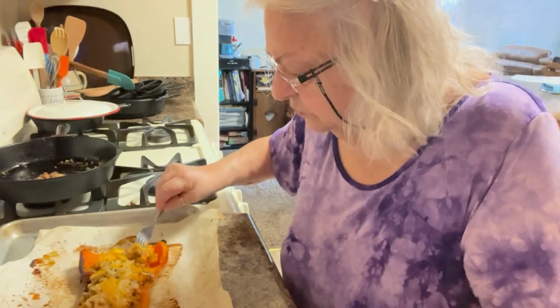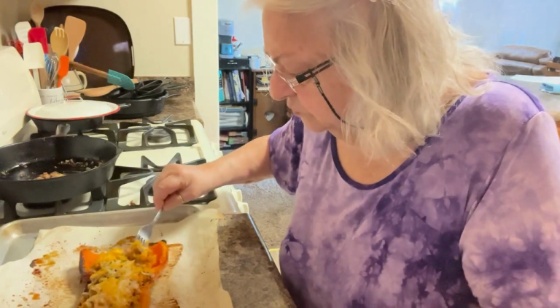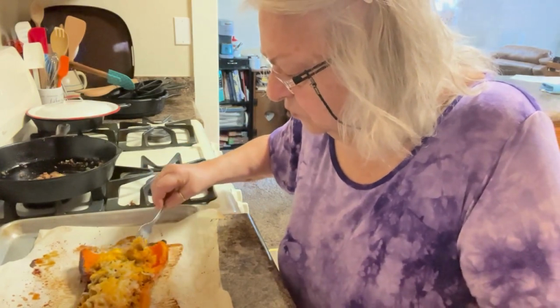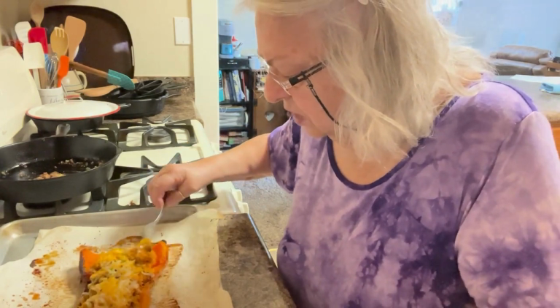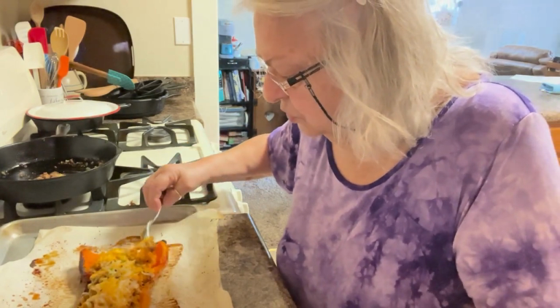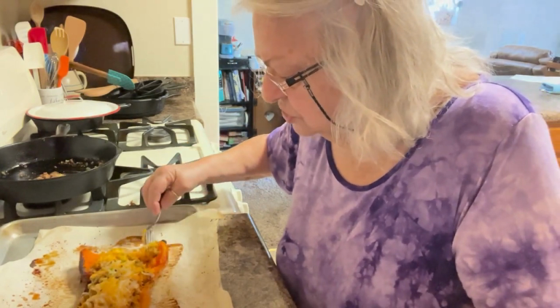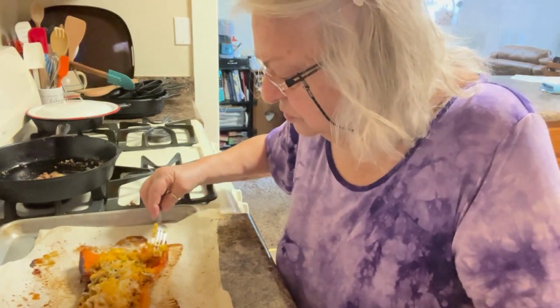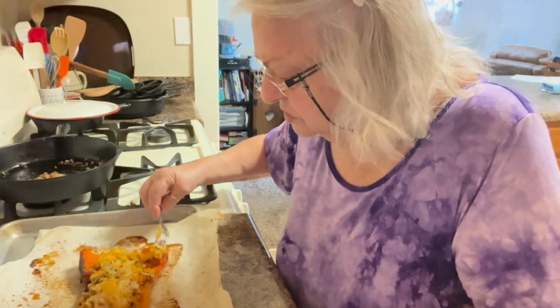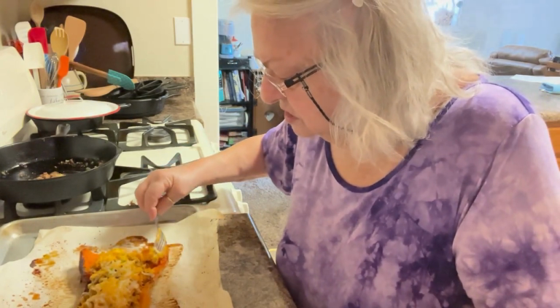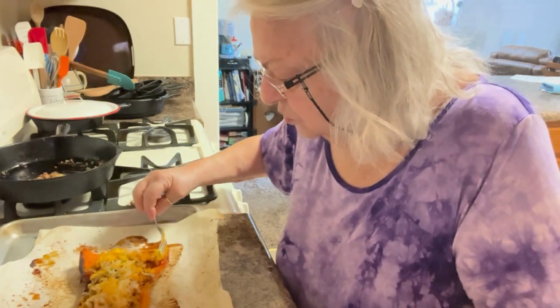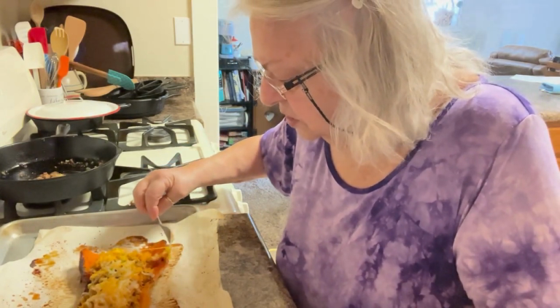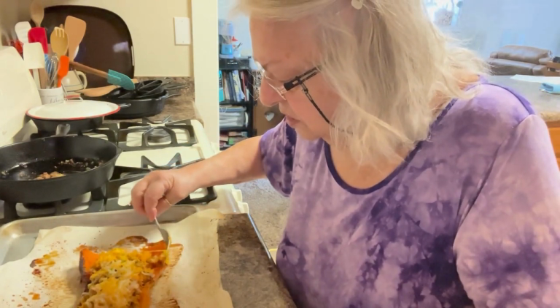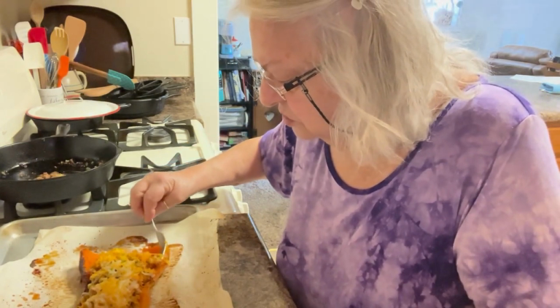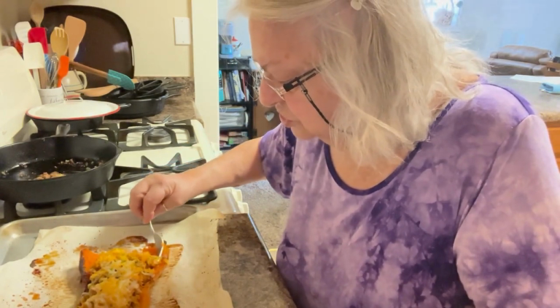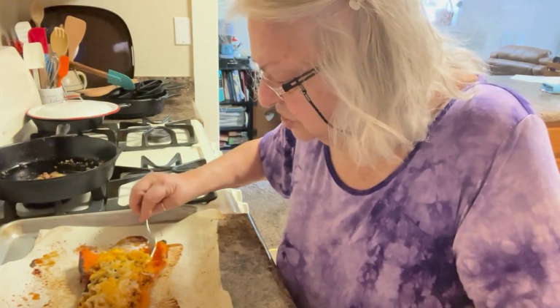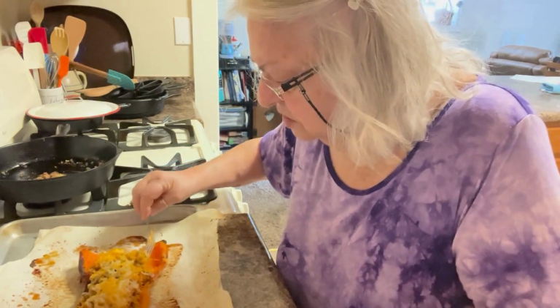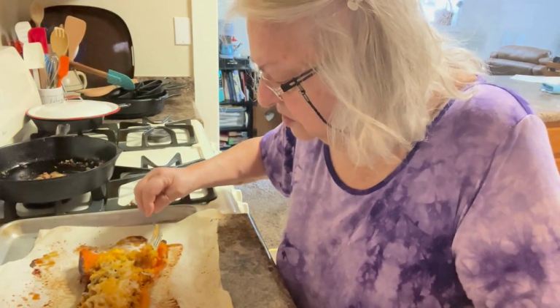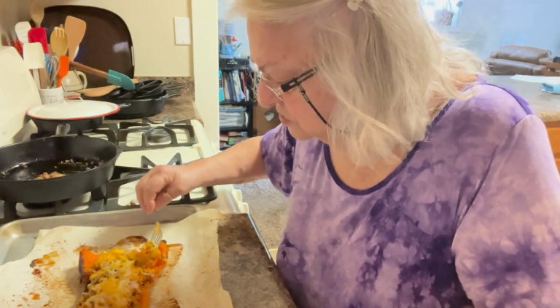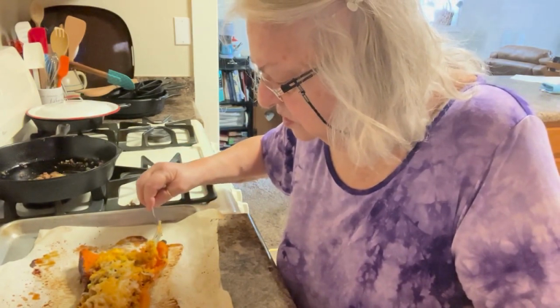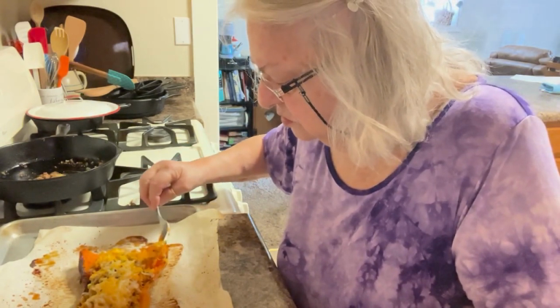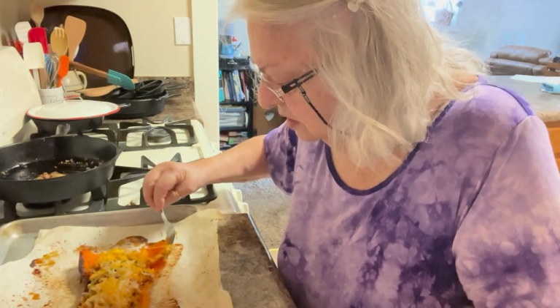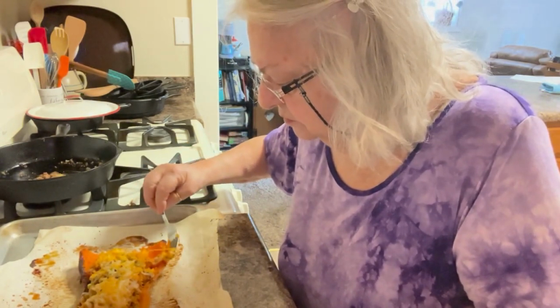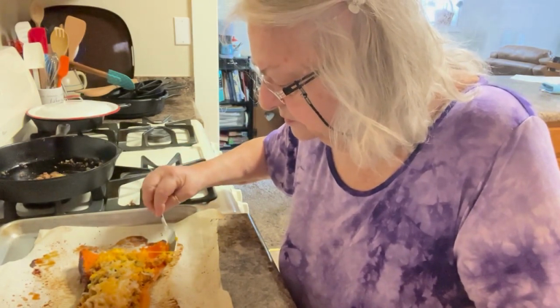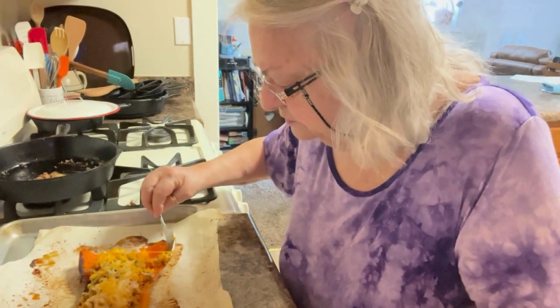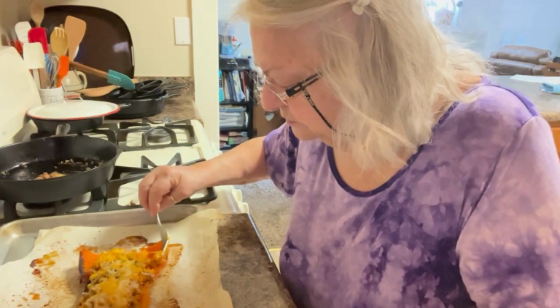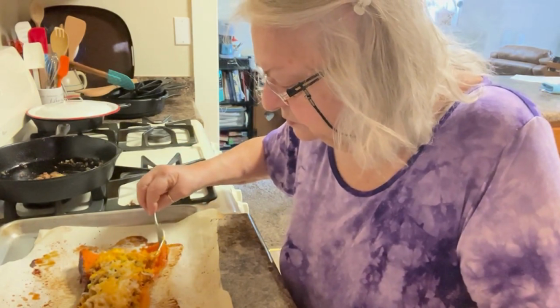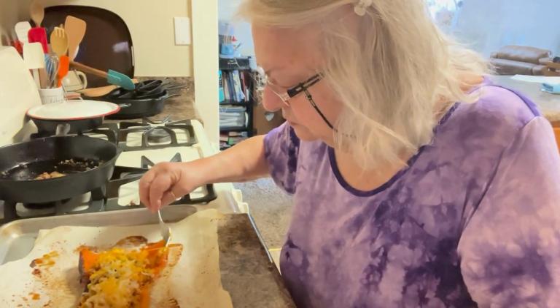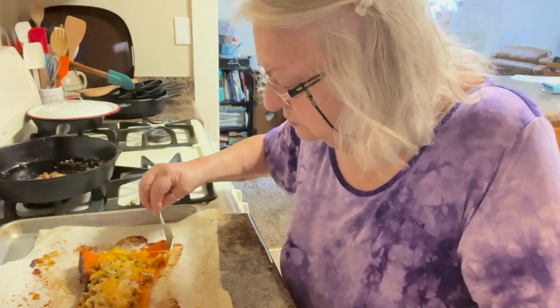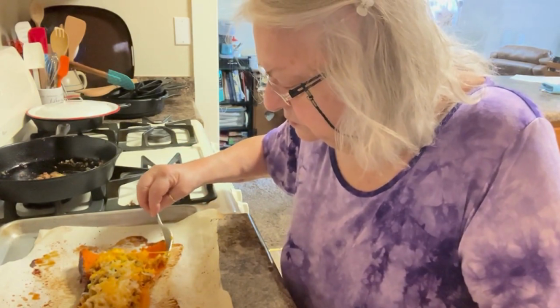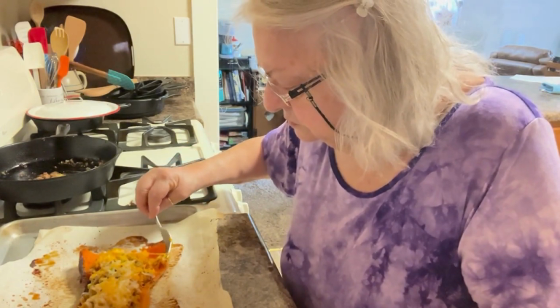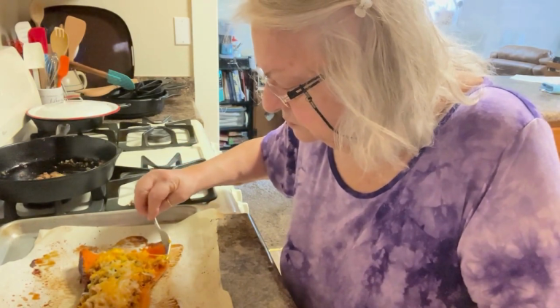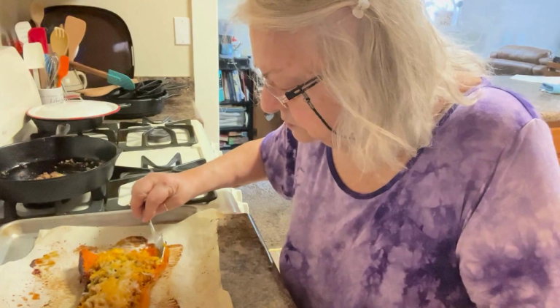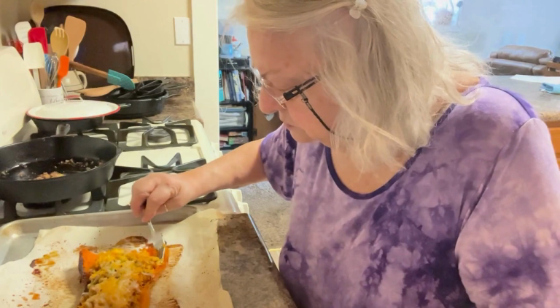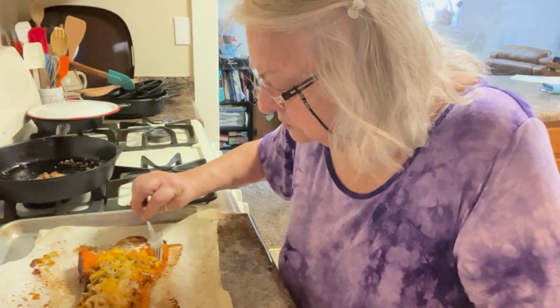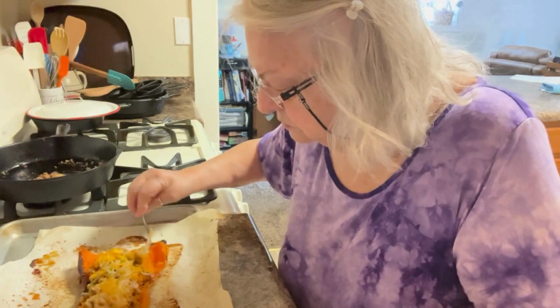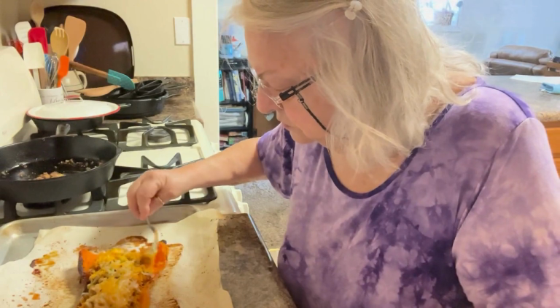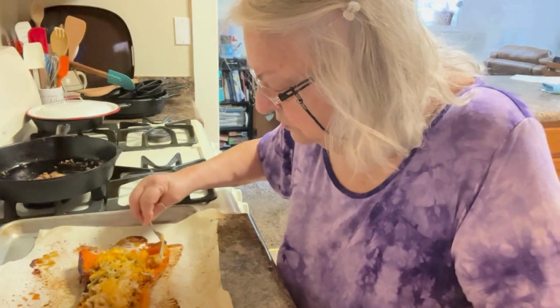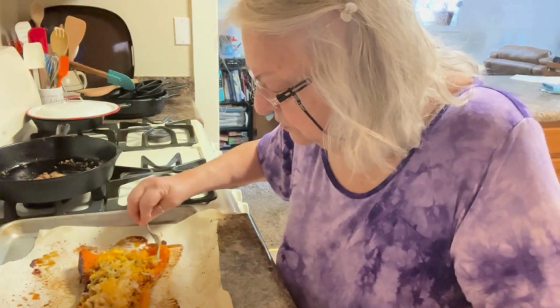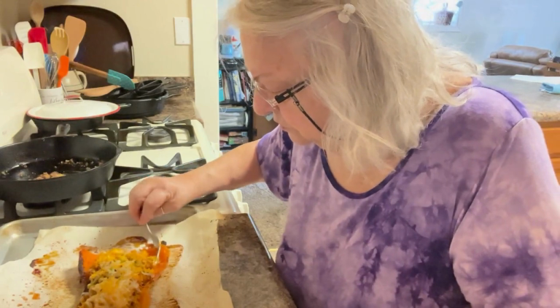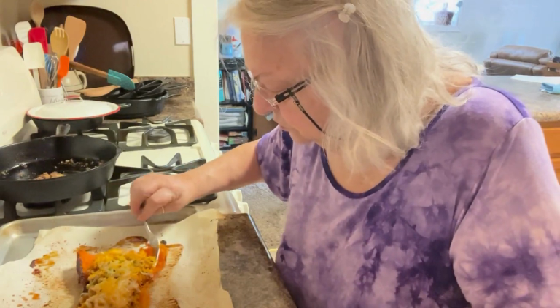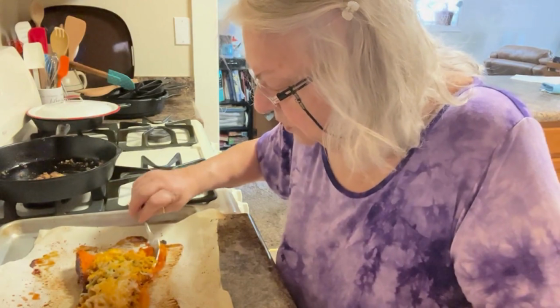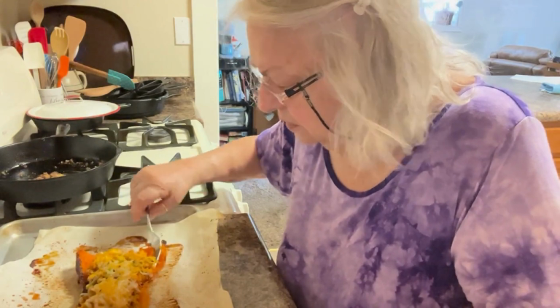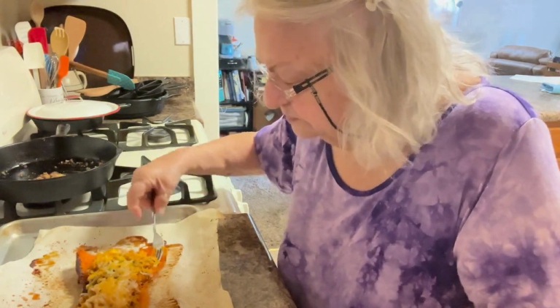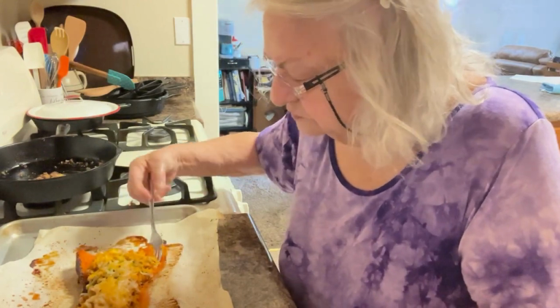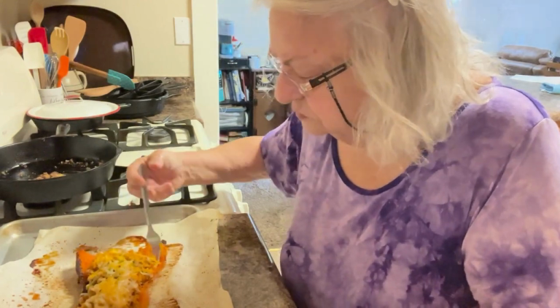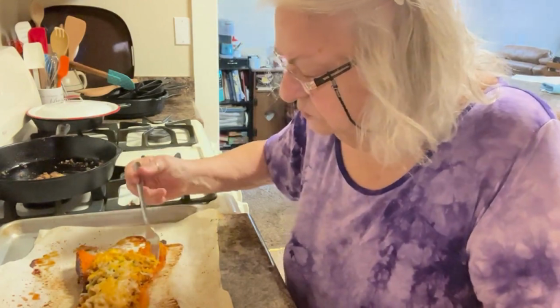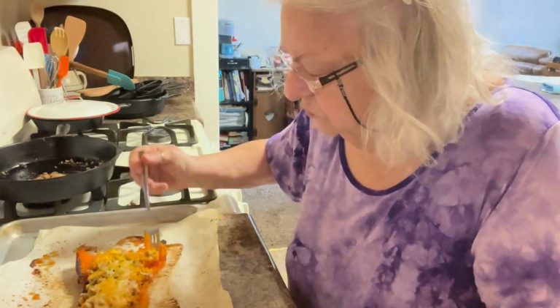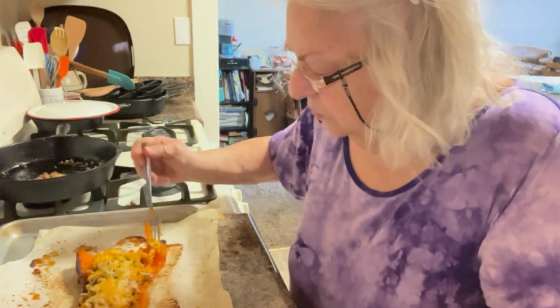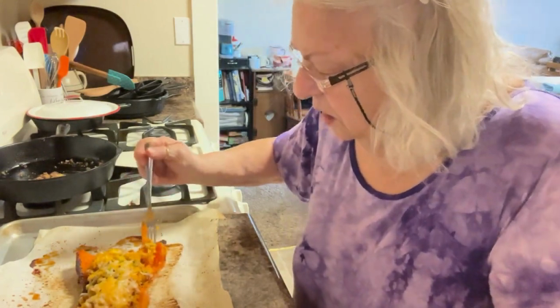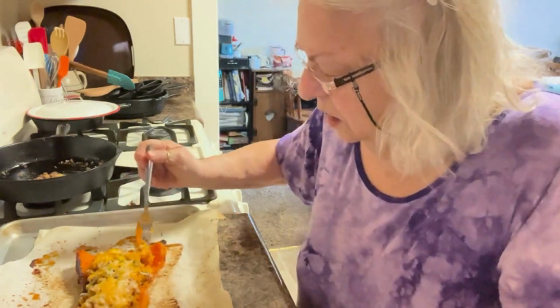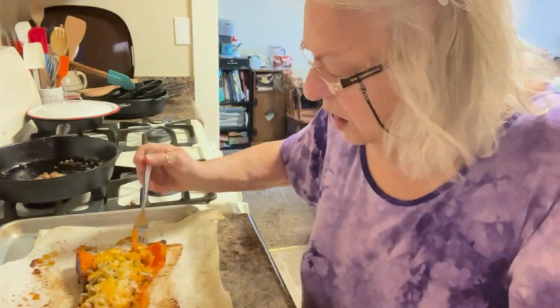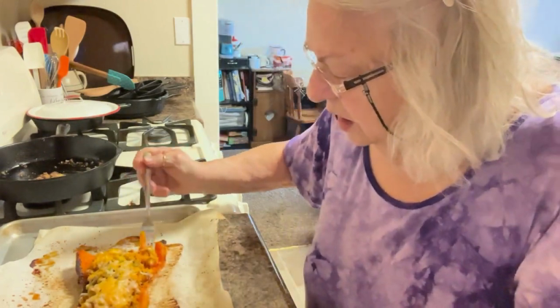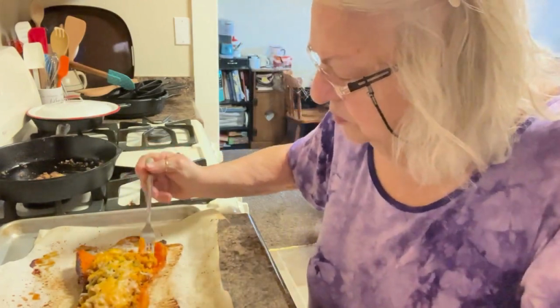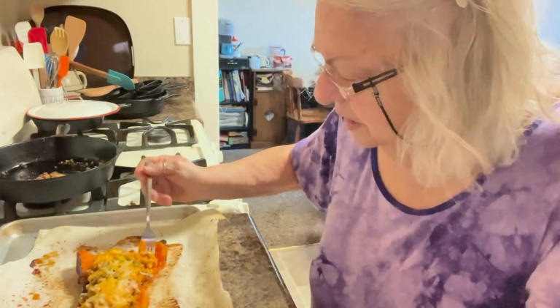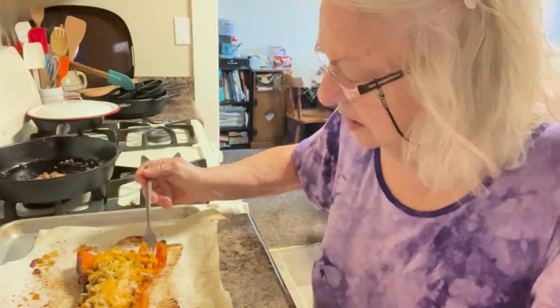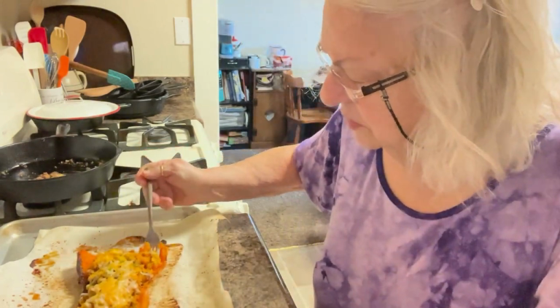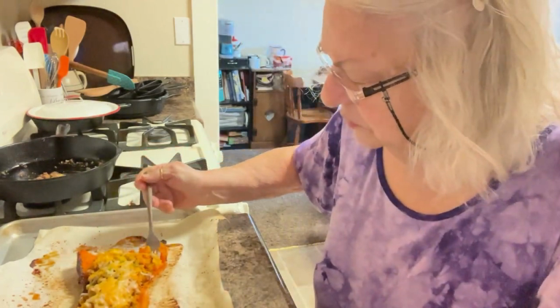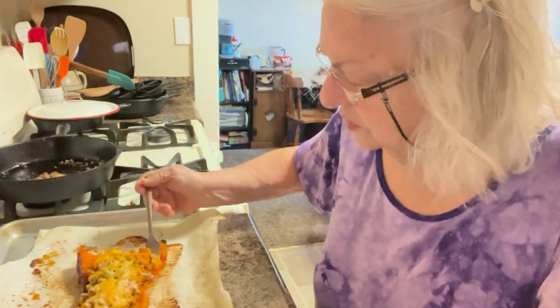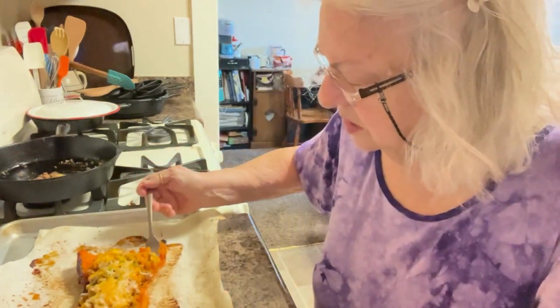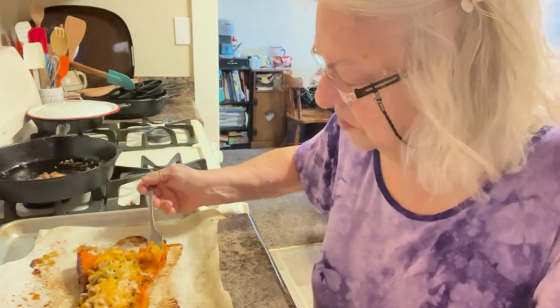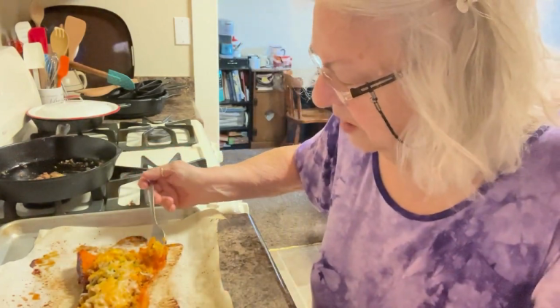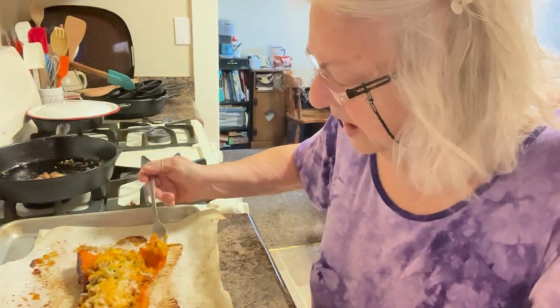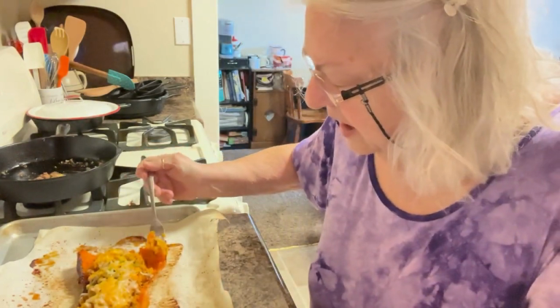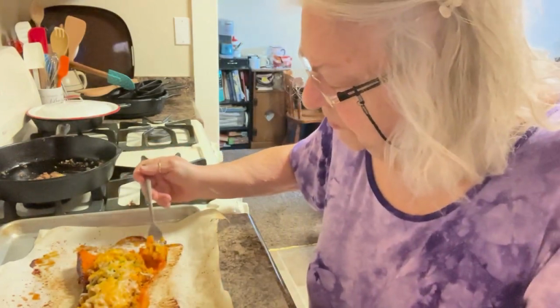I wish there was someone here to share this with me. I'd bake up the other half.